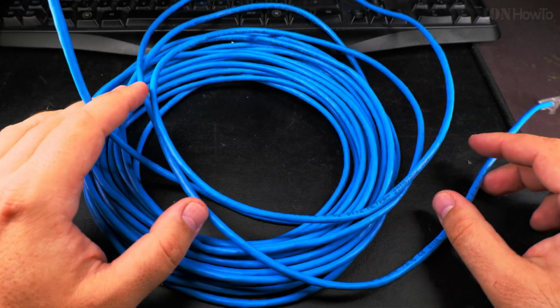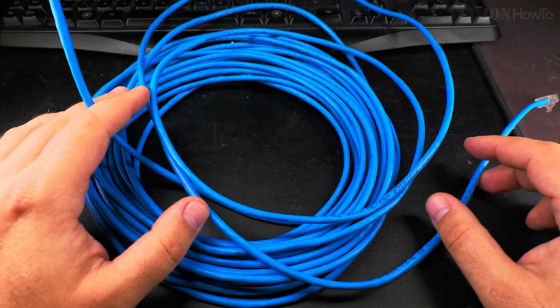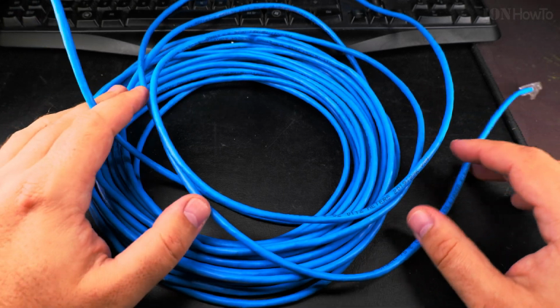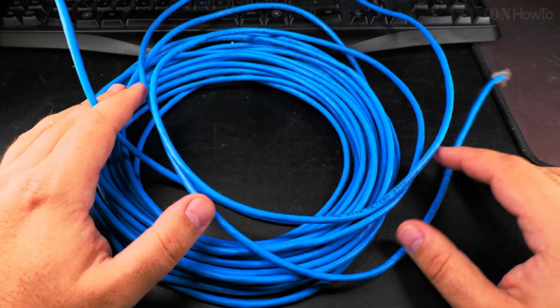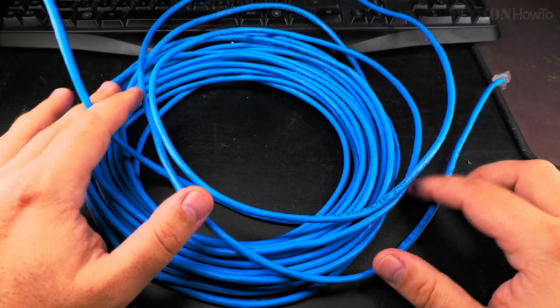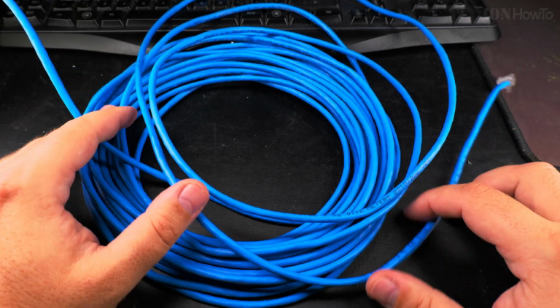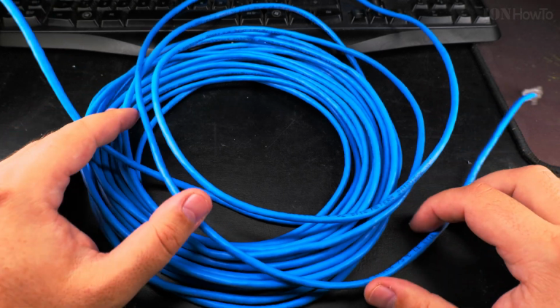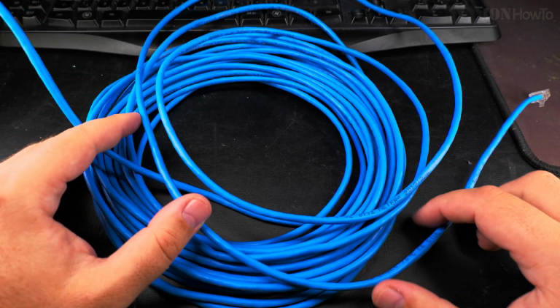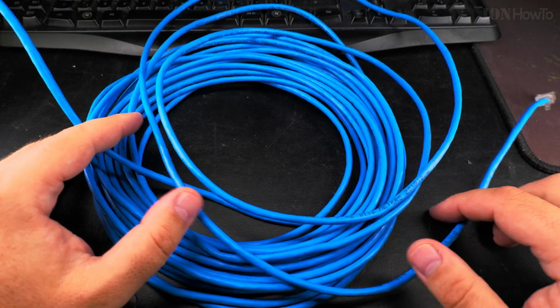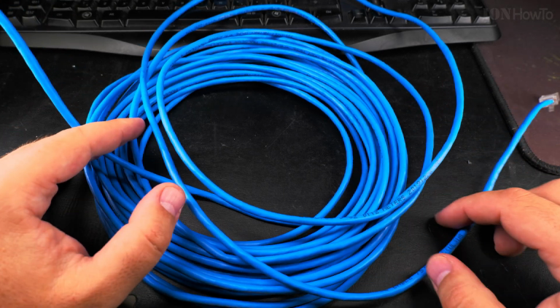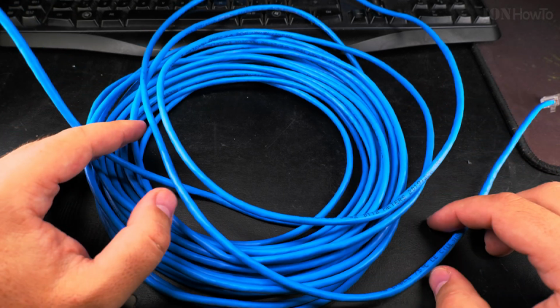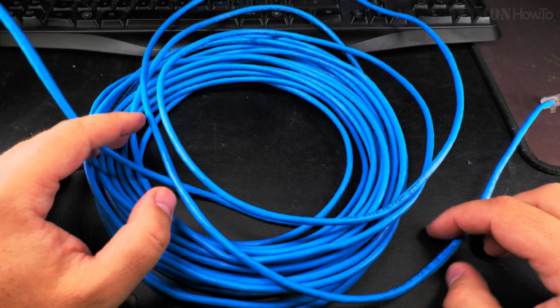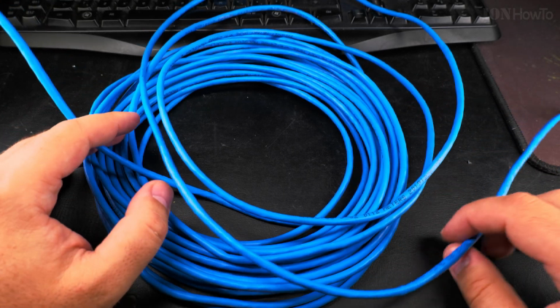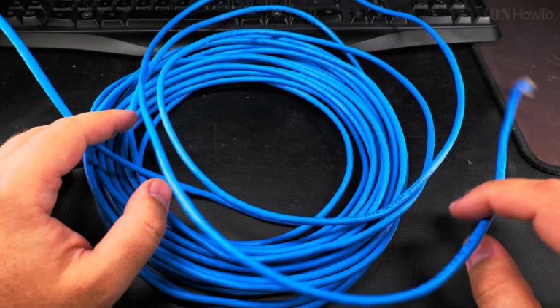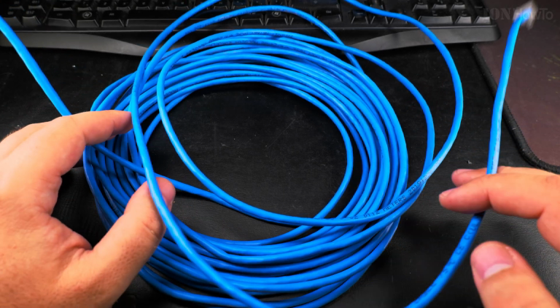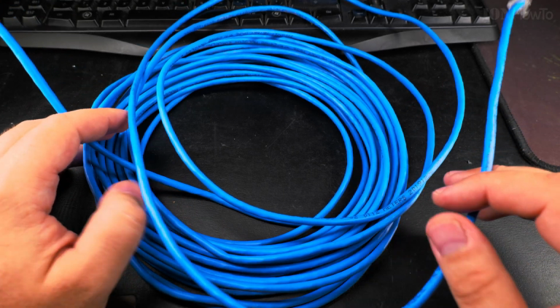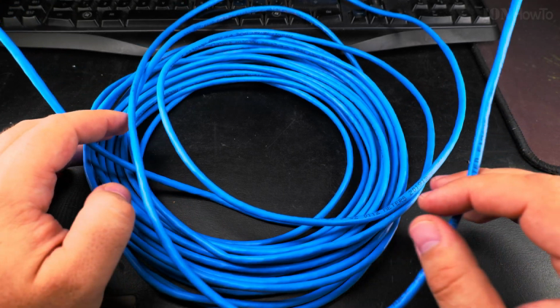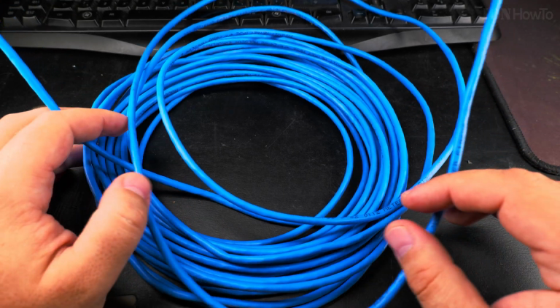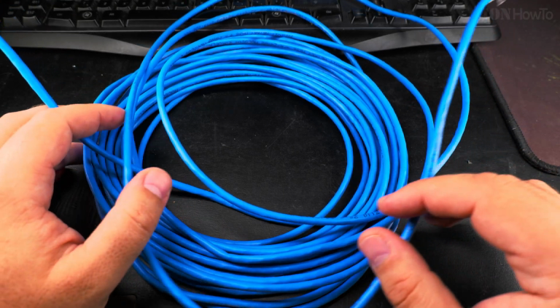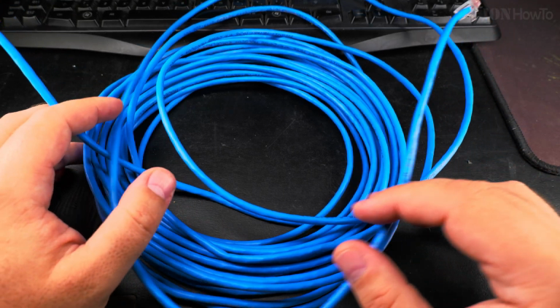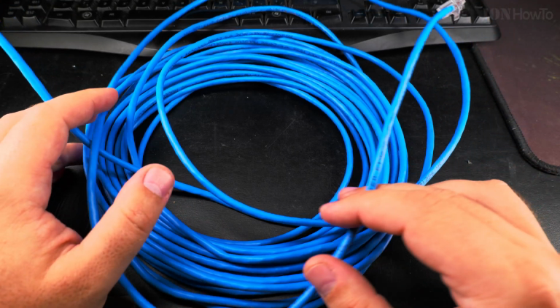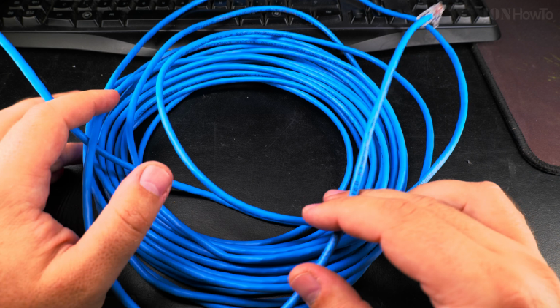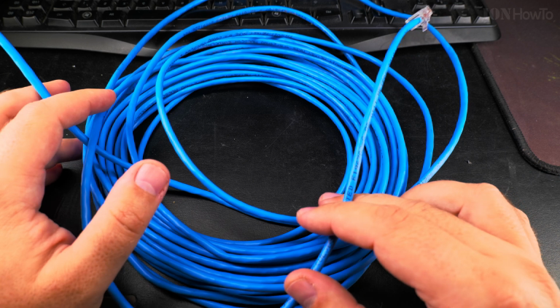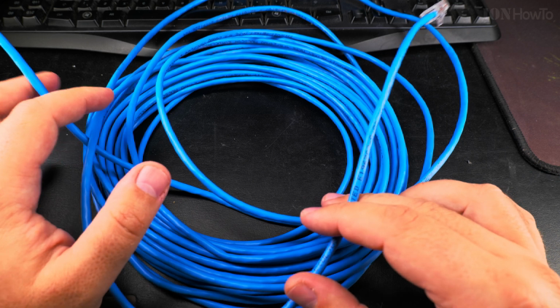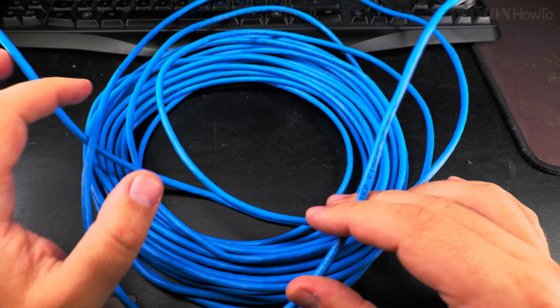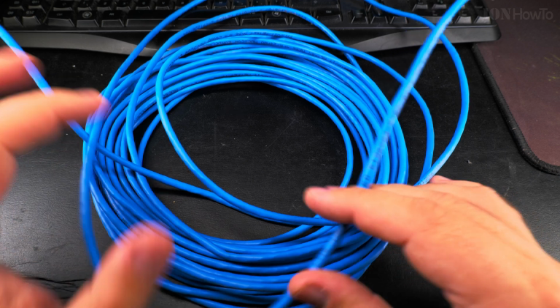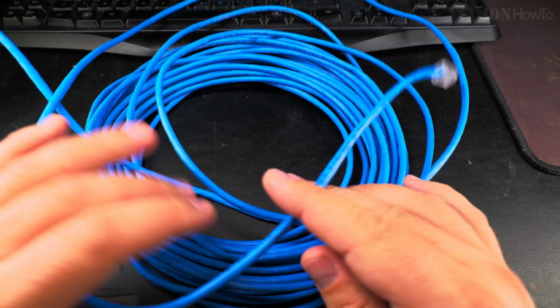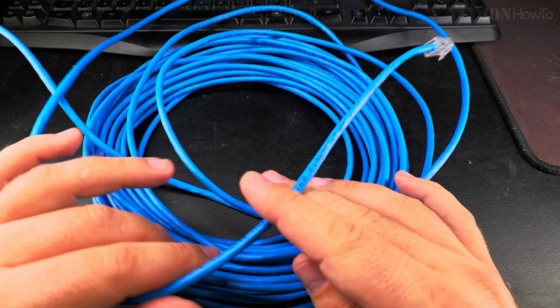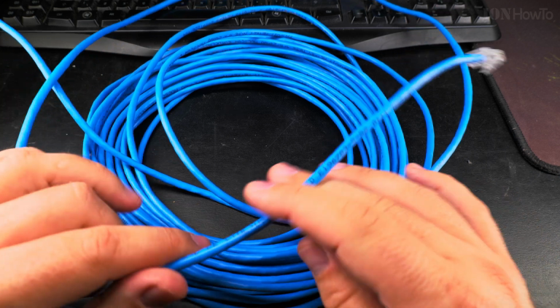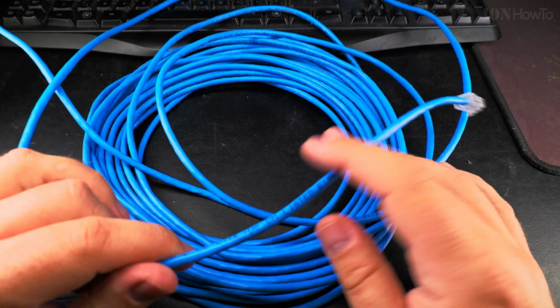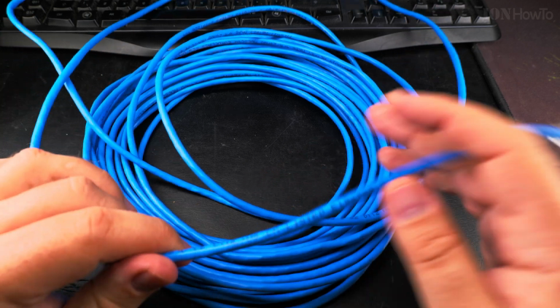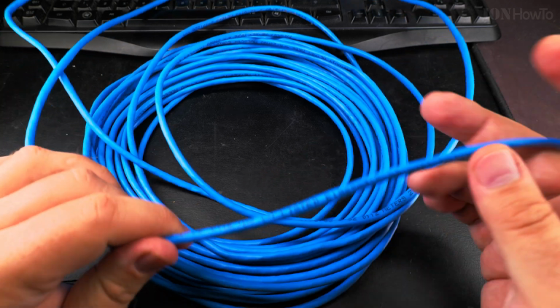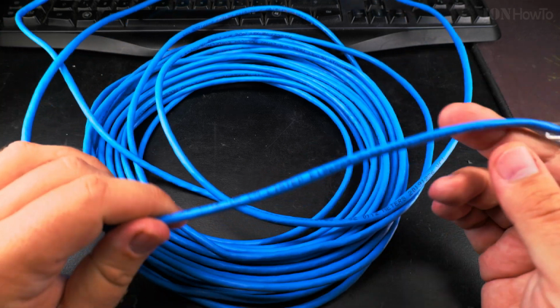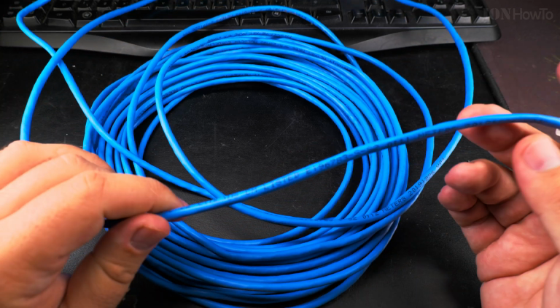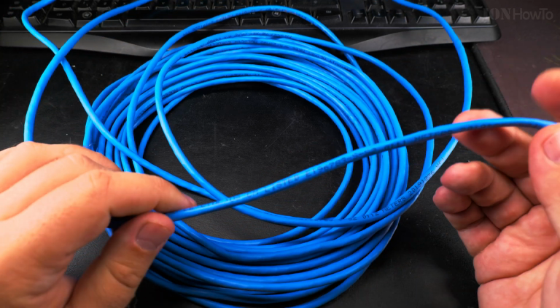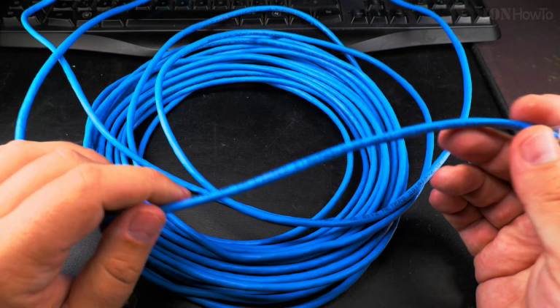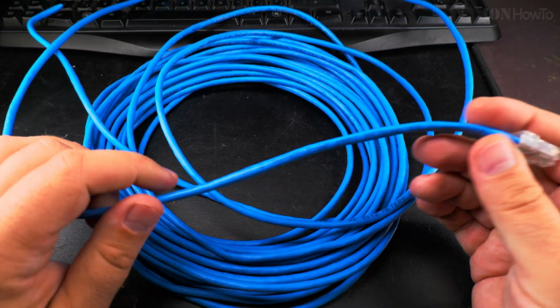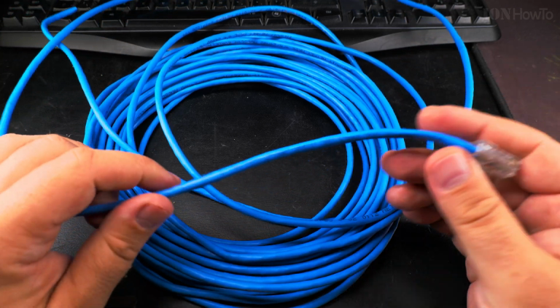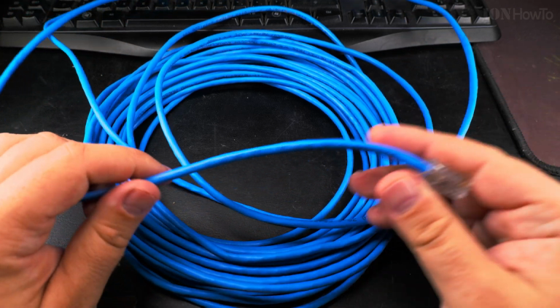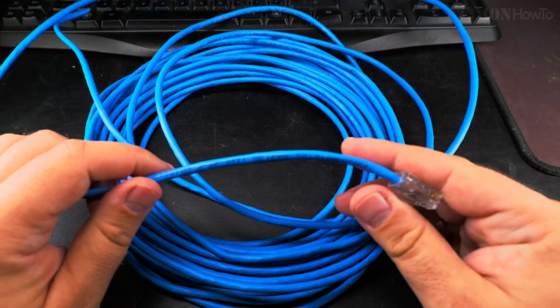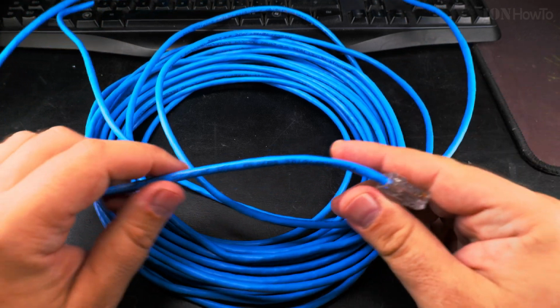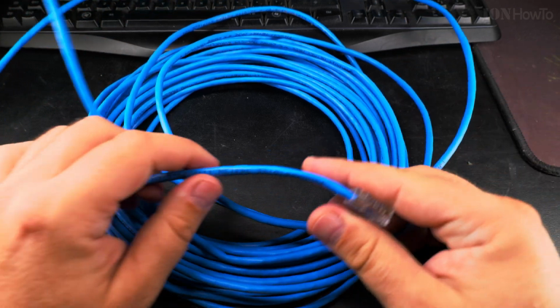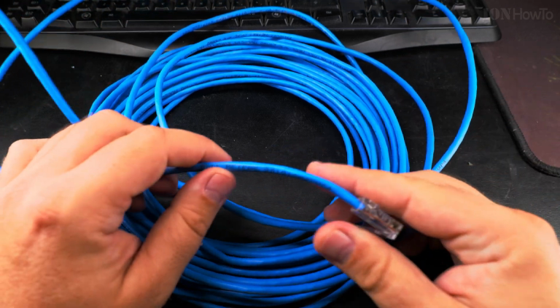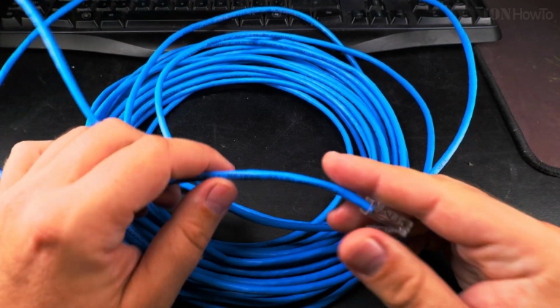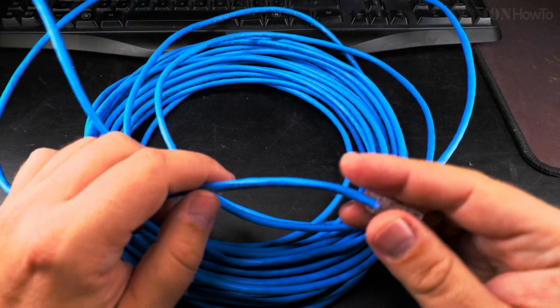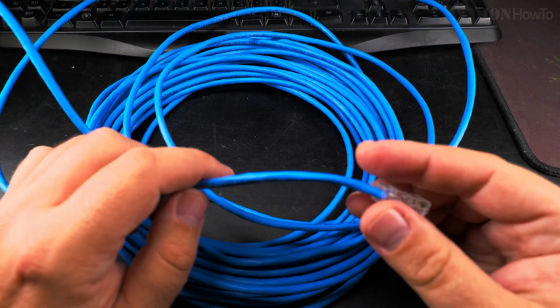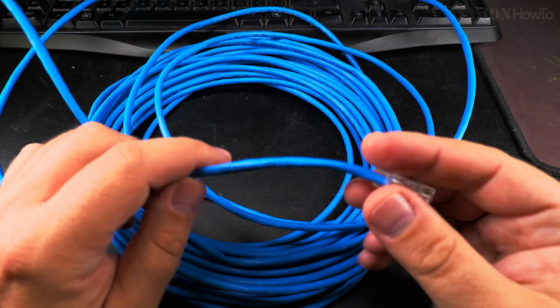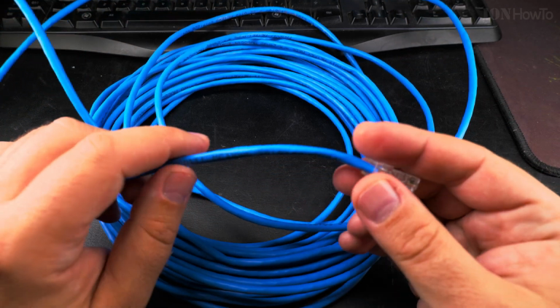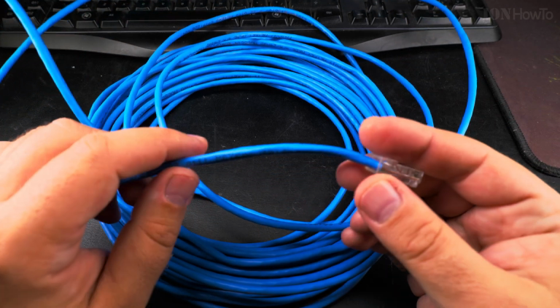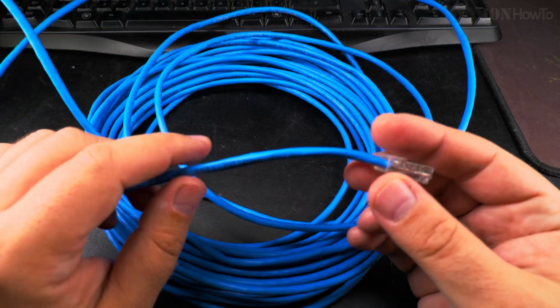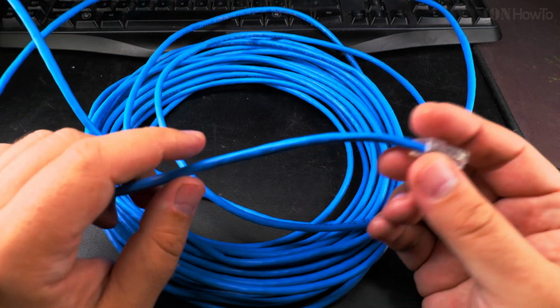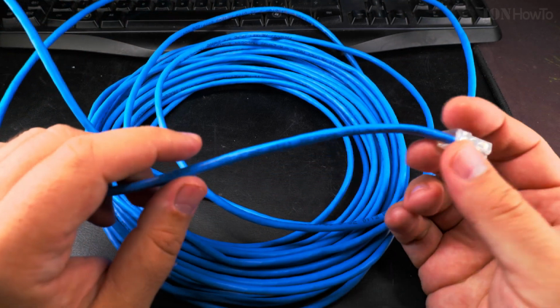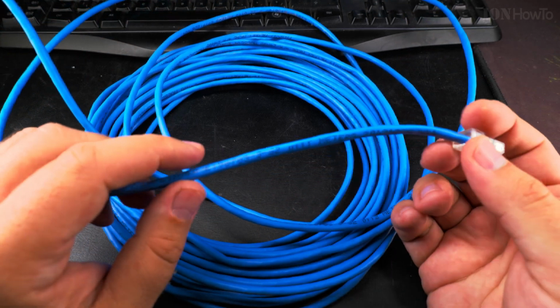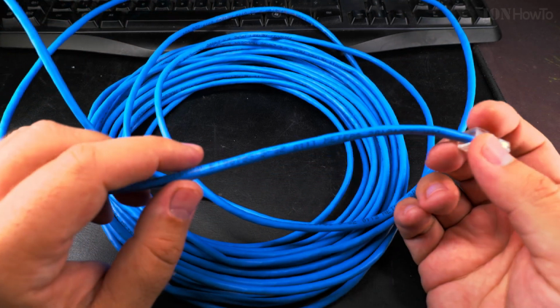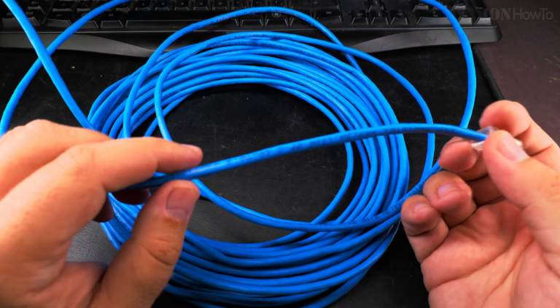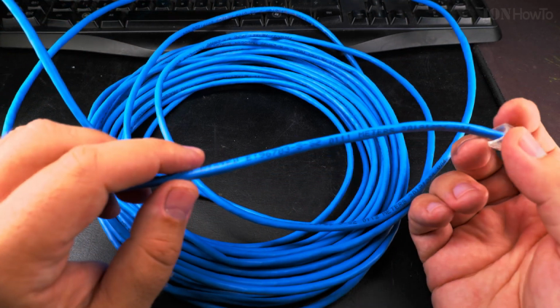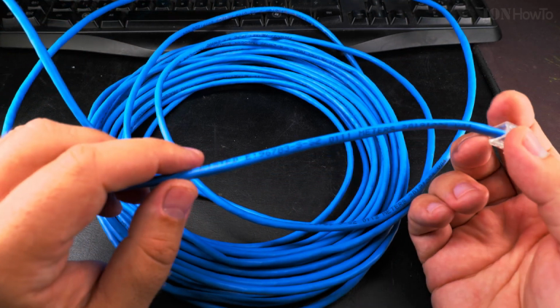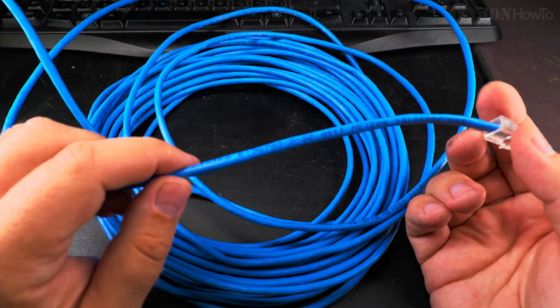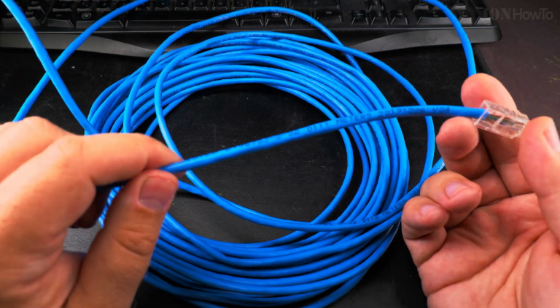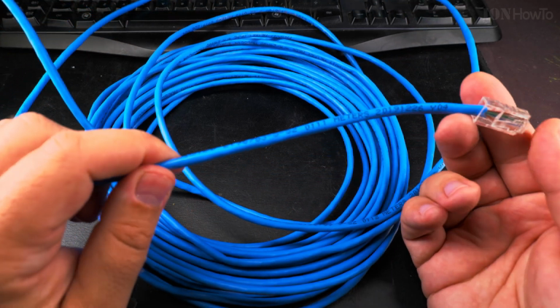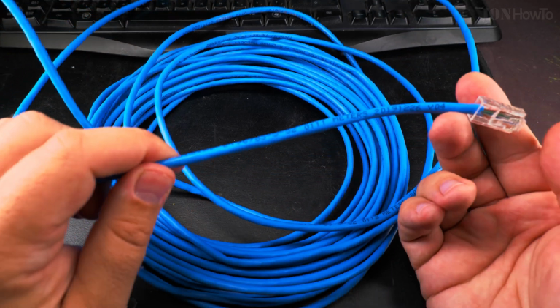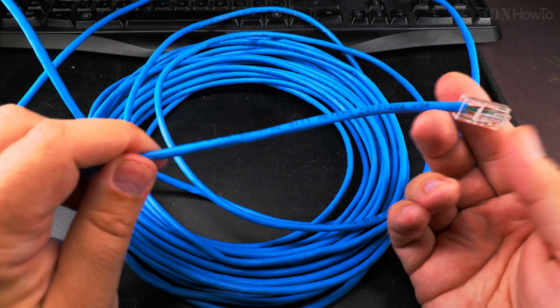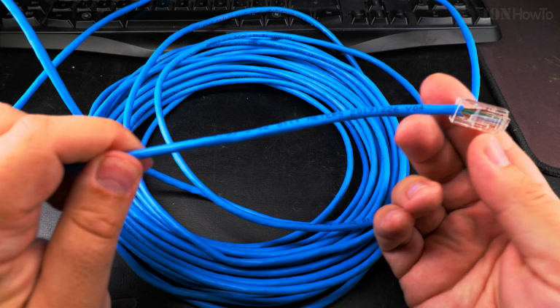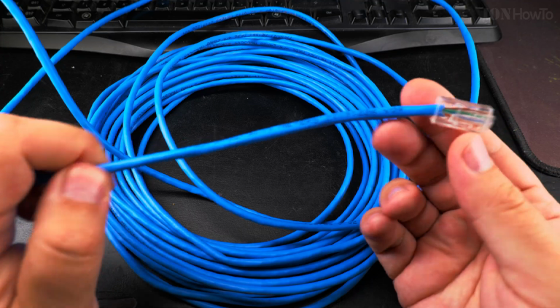Well, I had no idea, but apparently it's super easy. All you need to do is have a look at the cable itself.